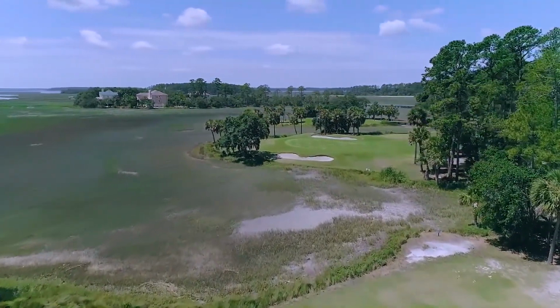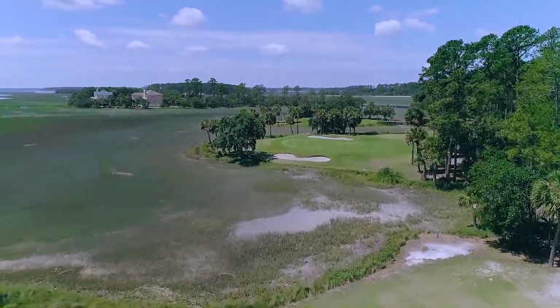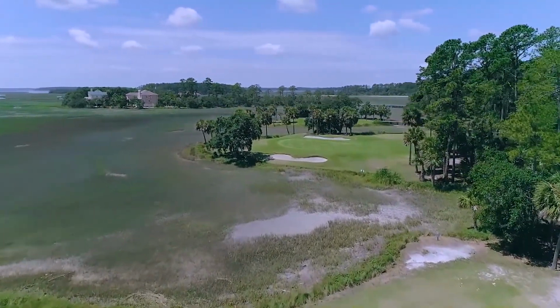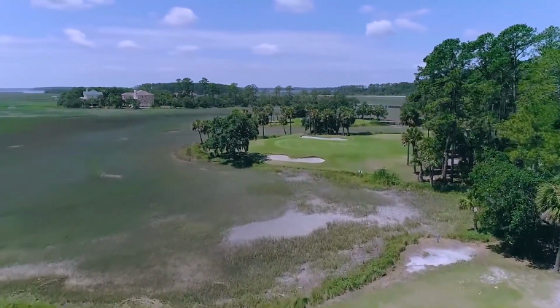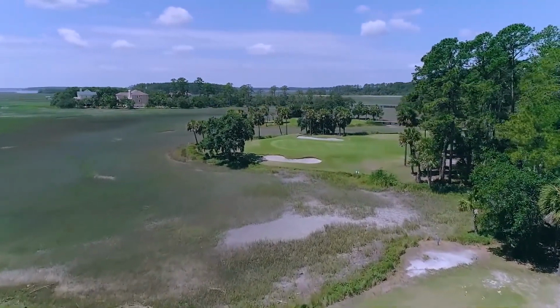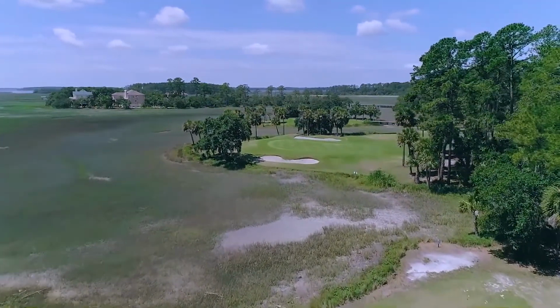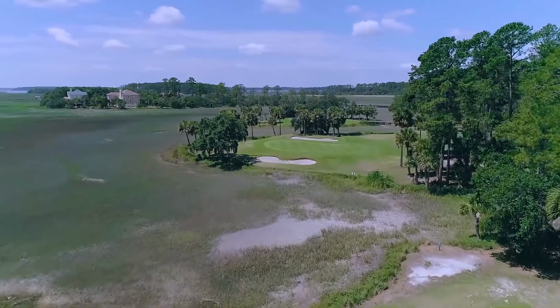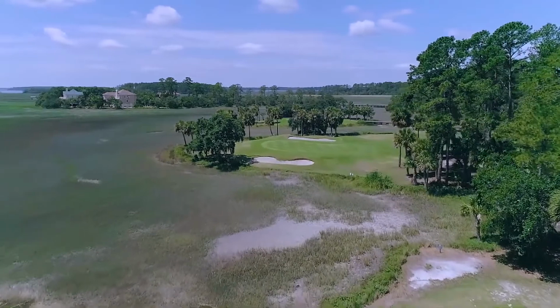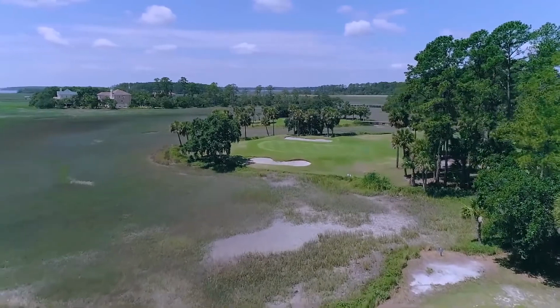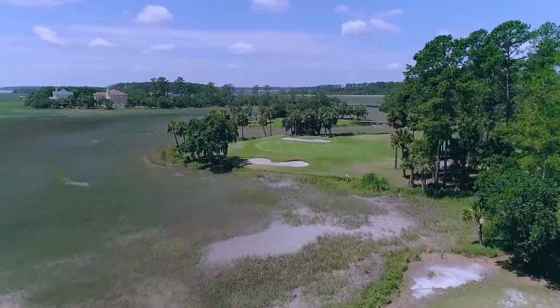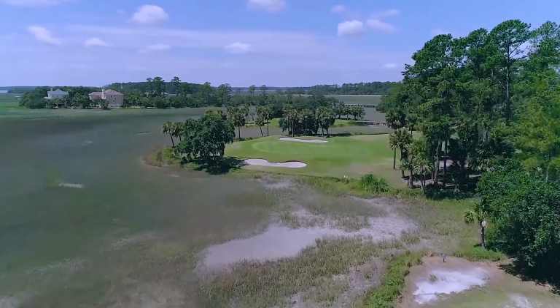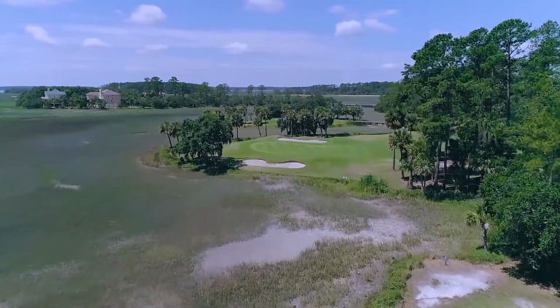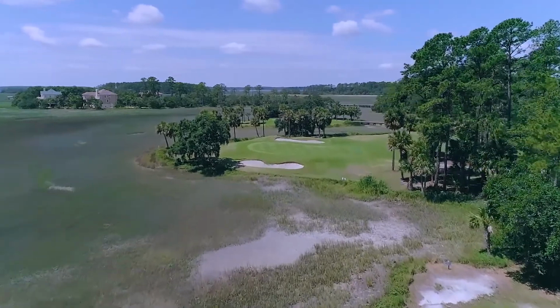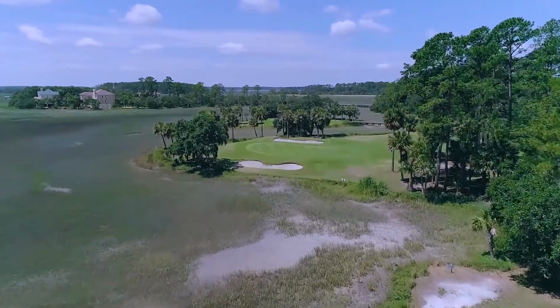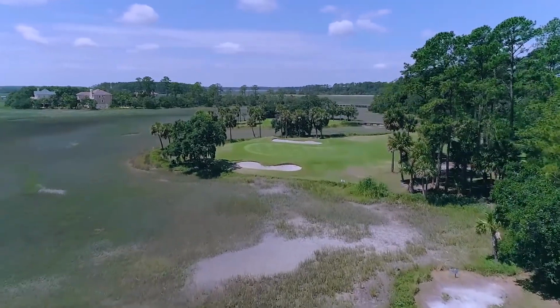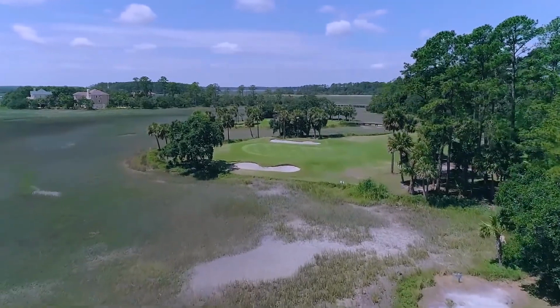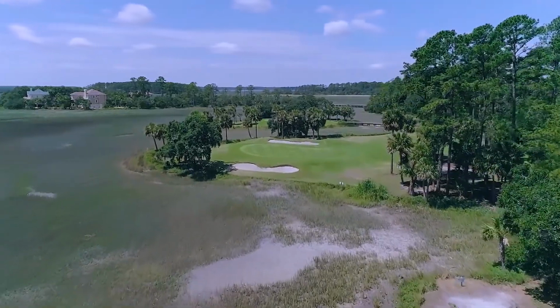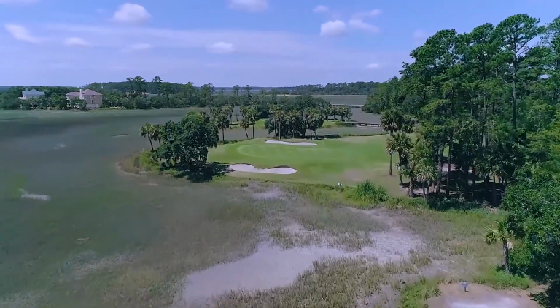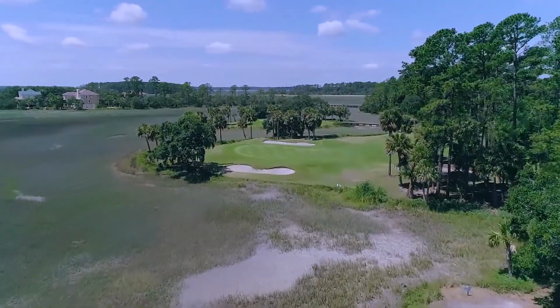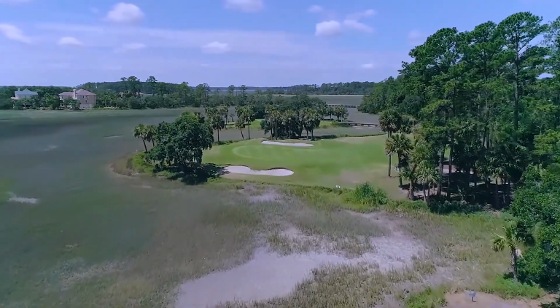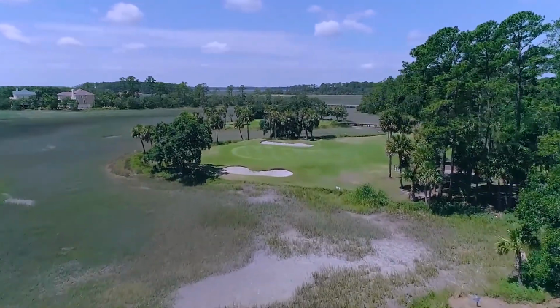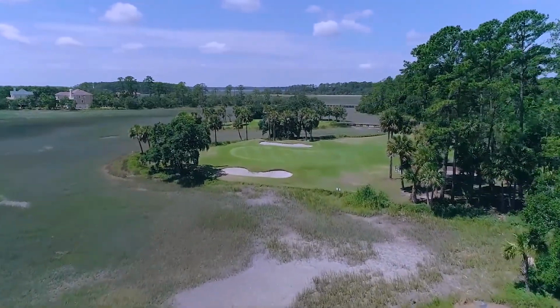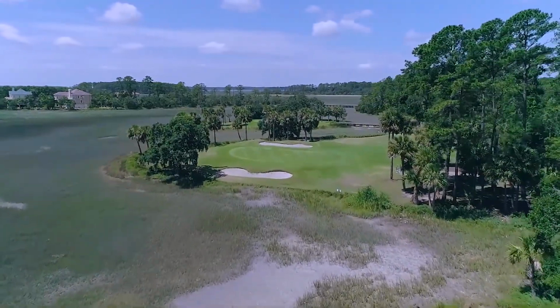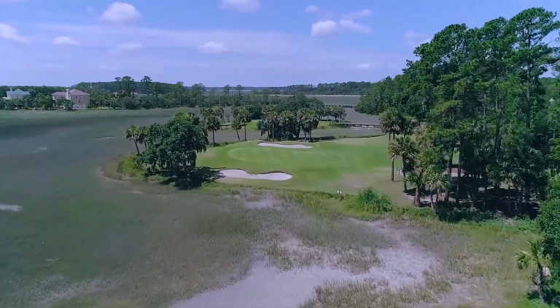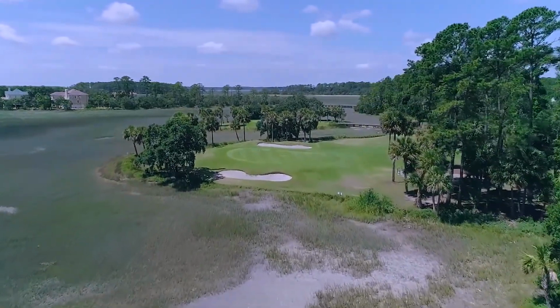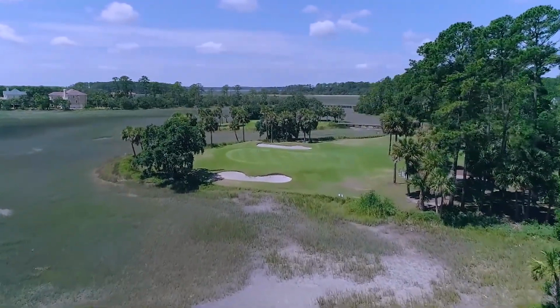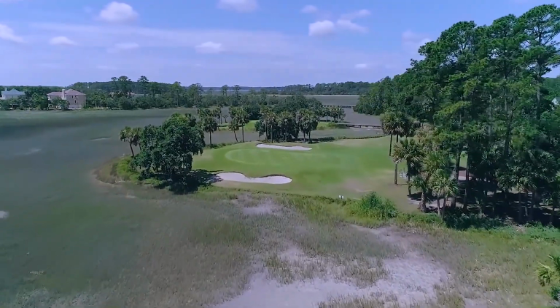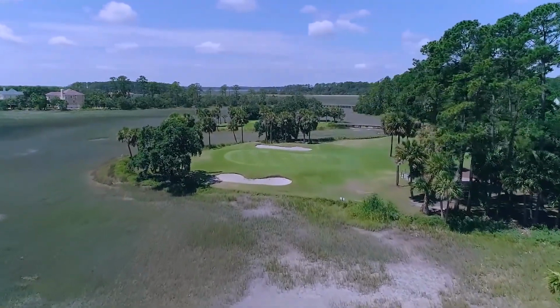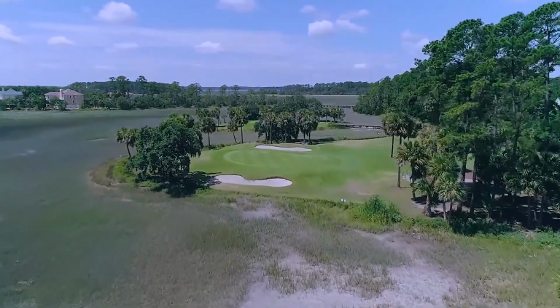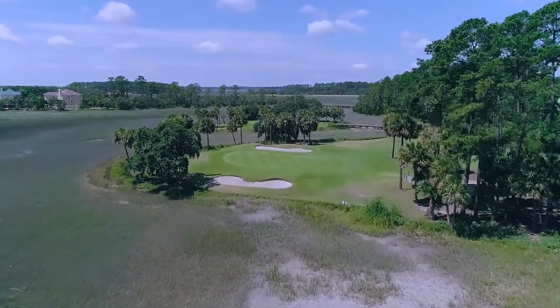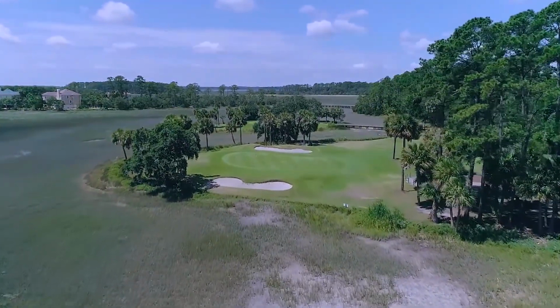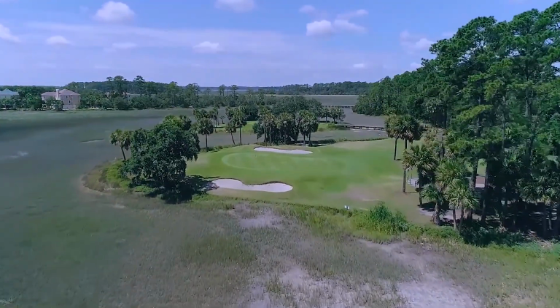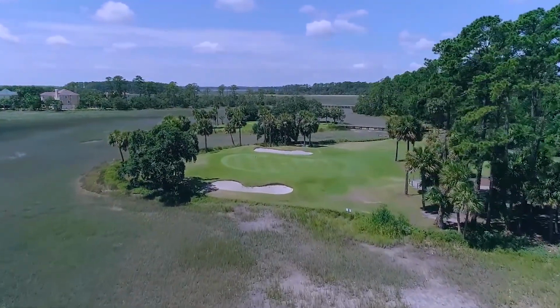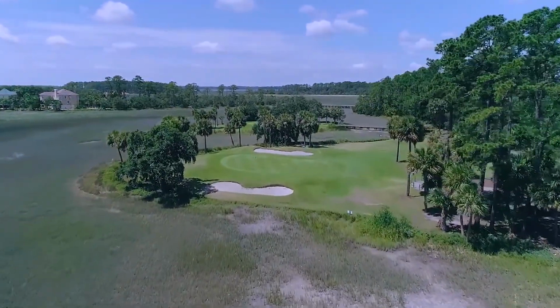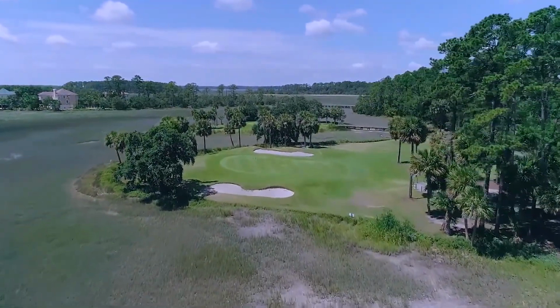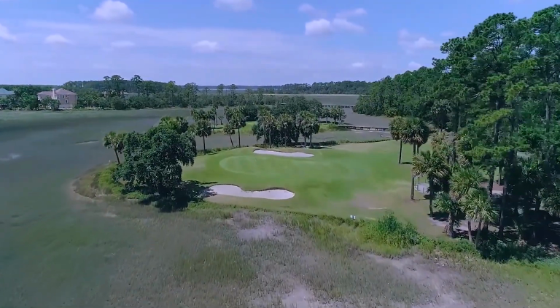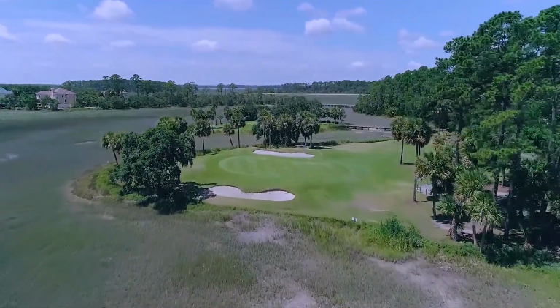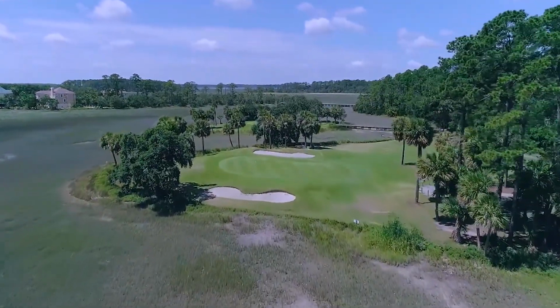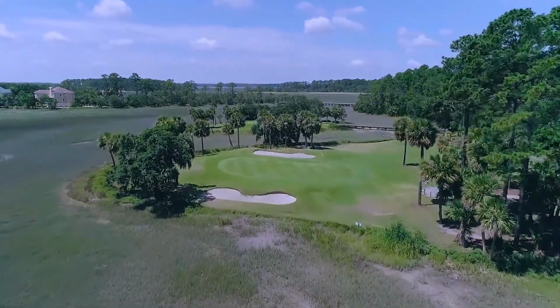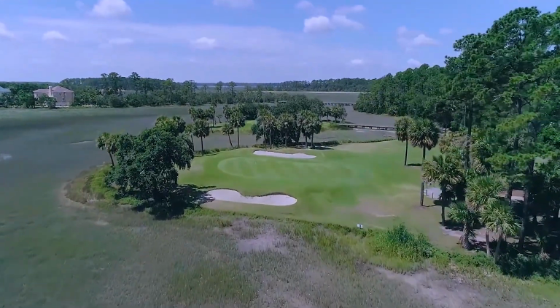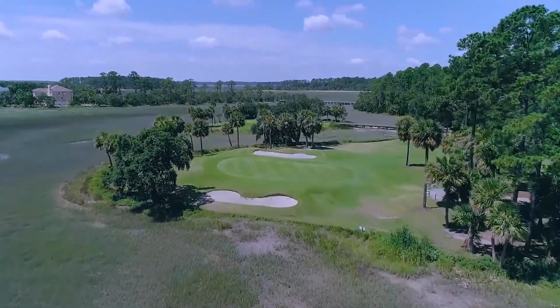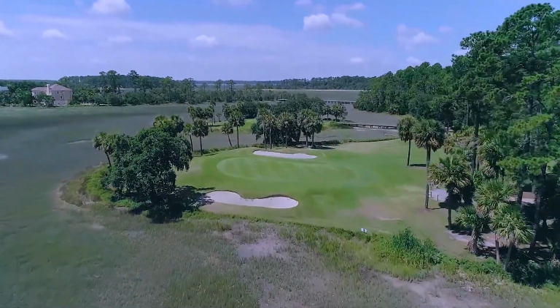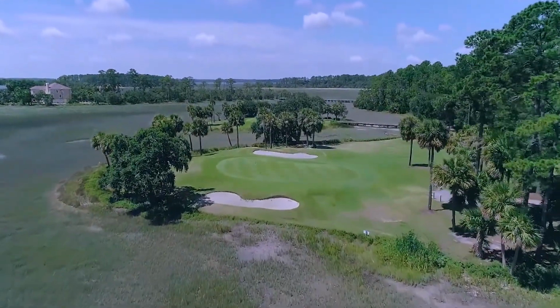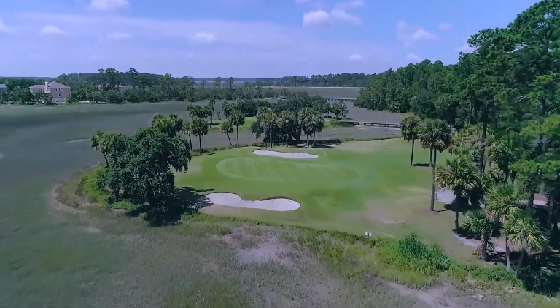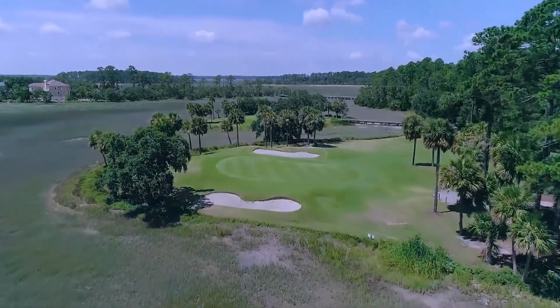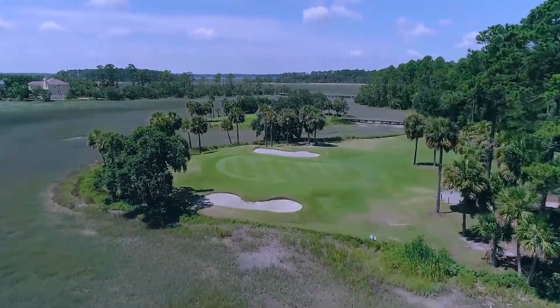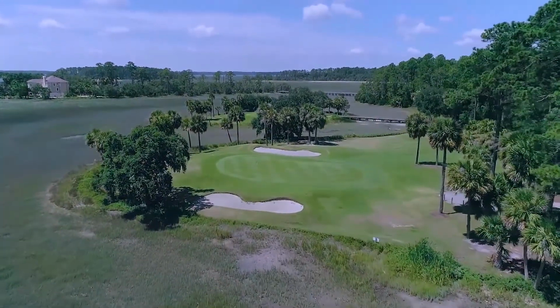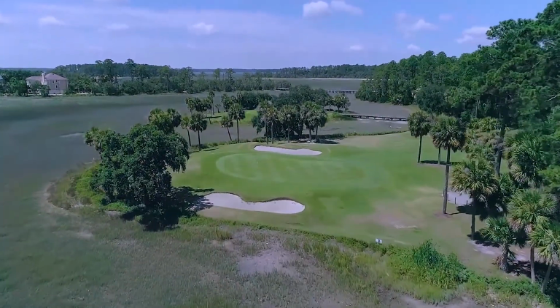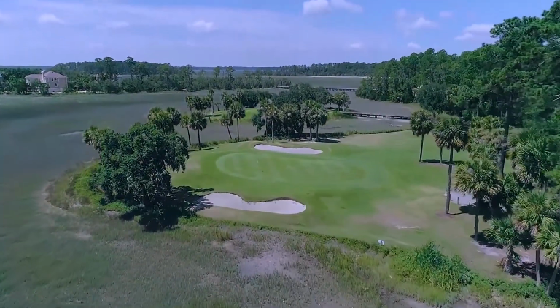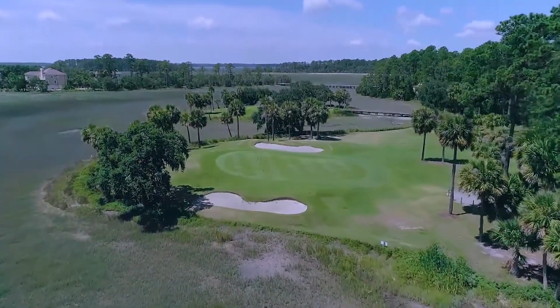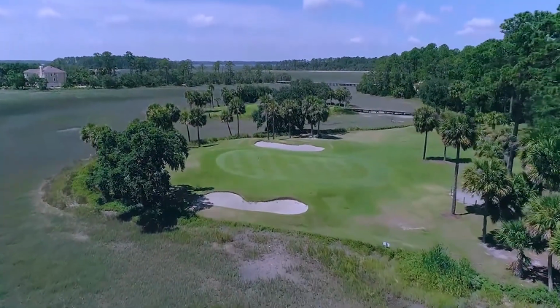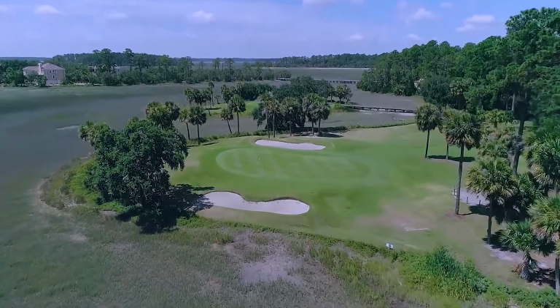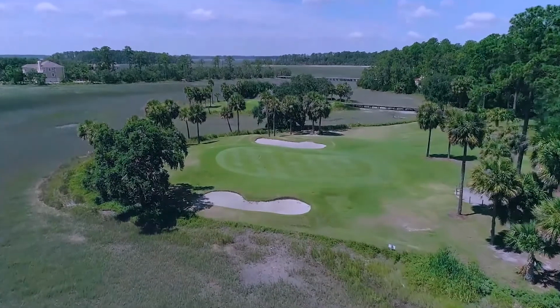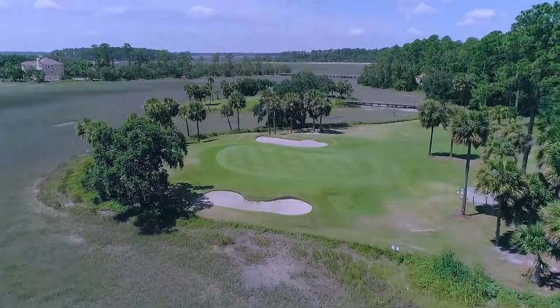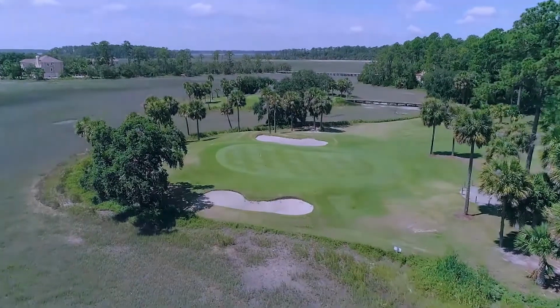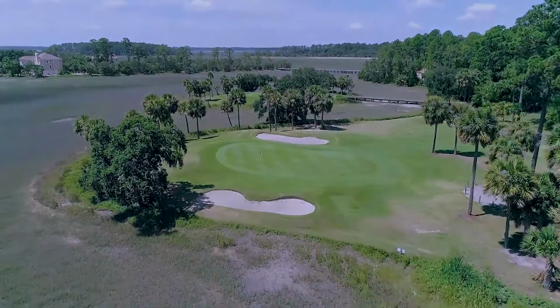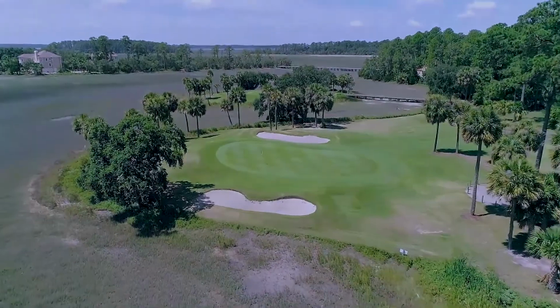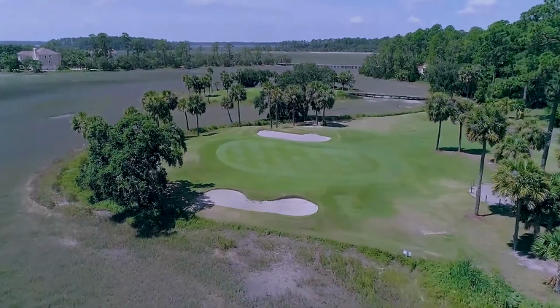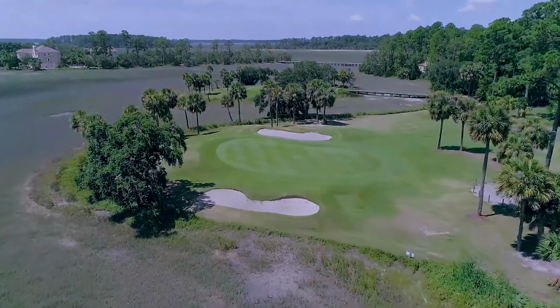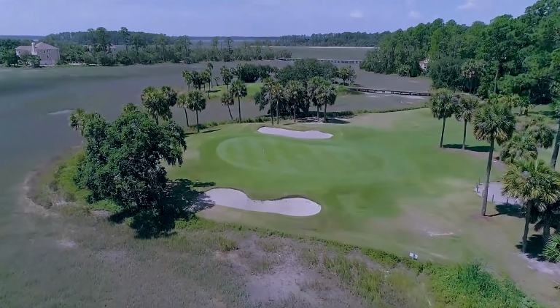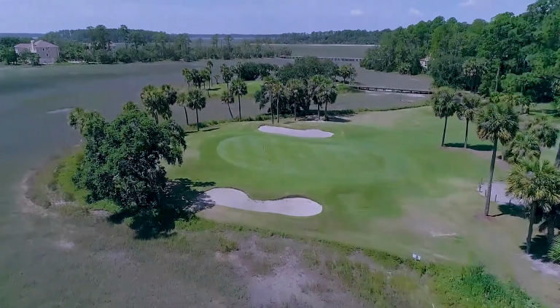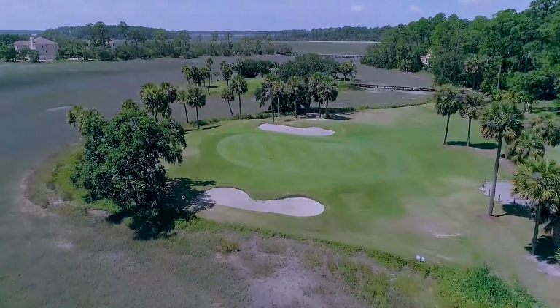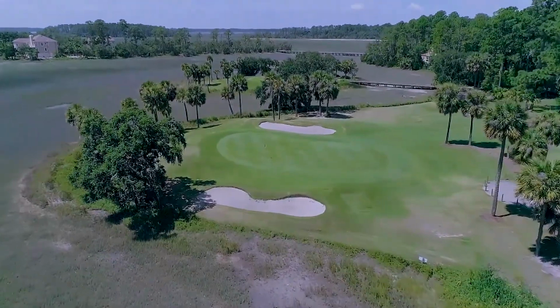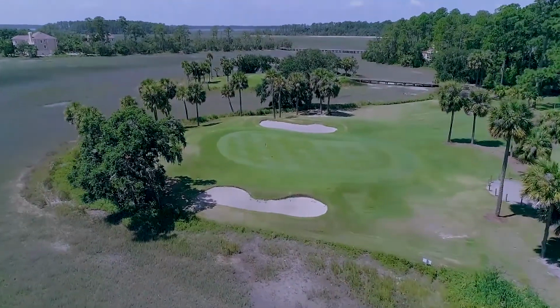Your approach attacks a well-guarded green that slopes from left to right. Bunkers lie short of and beyond the green.